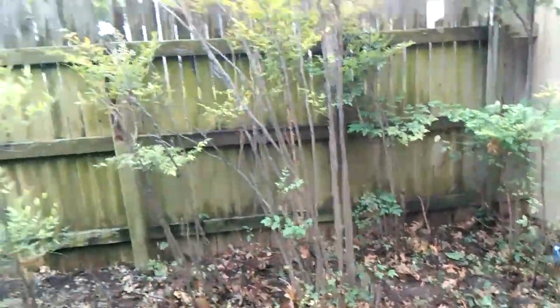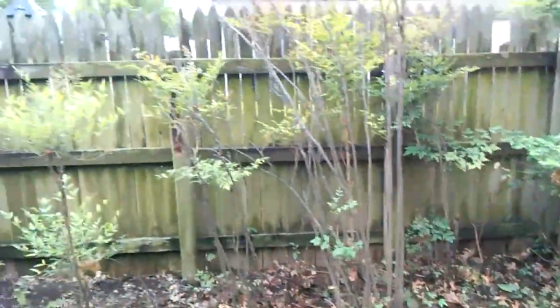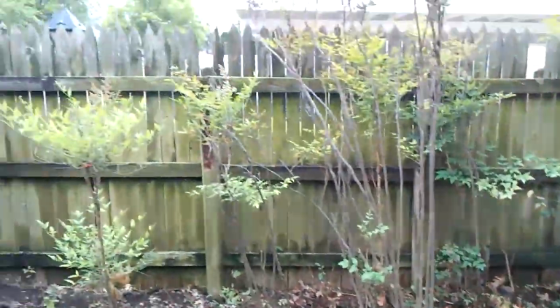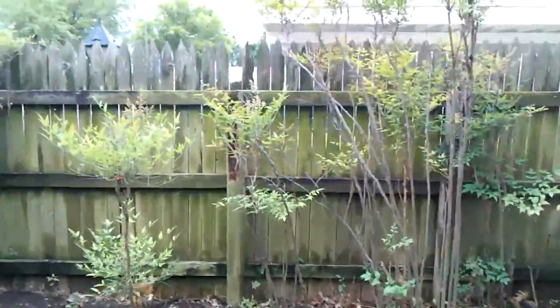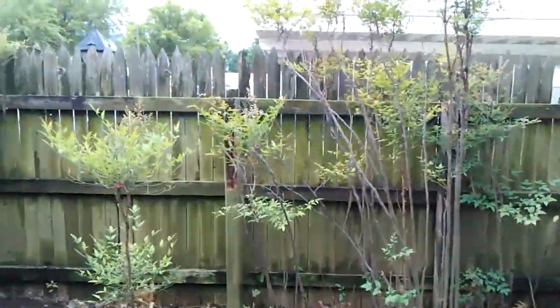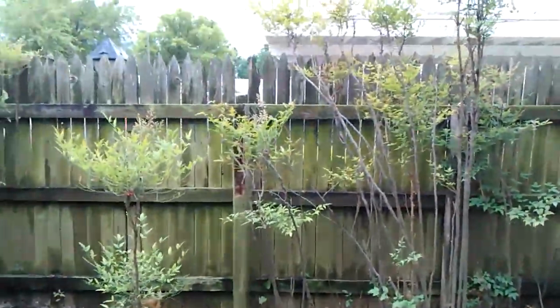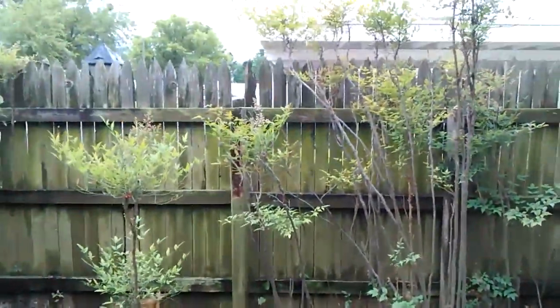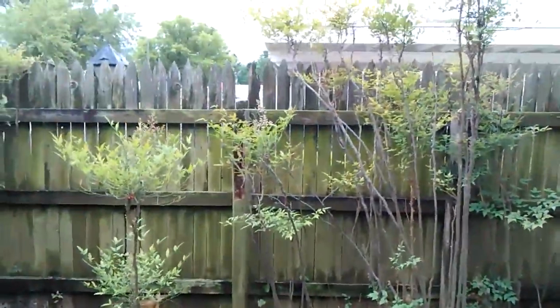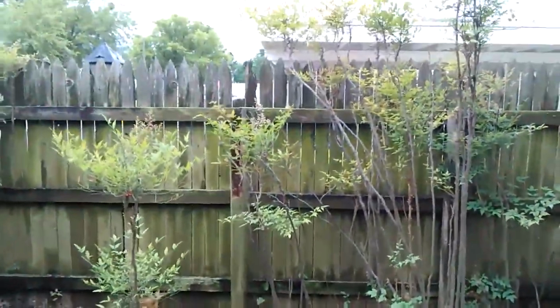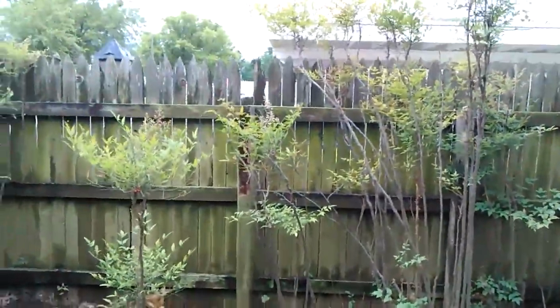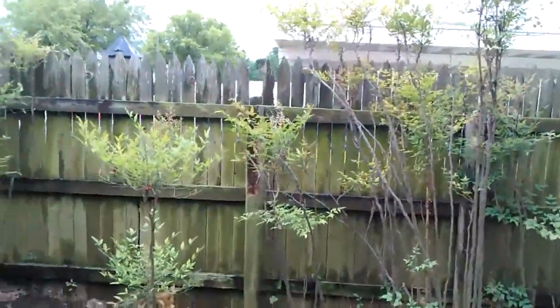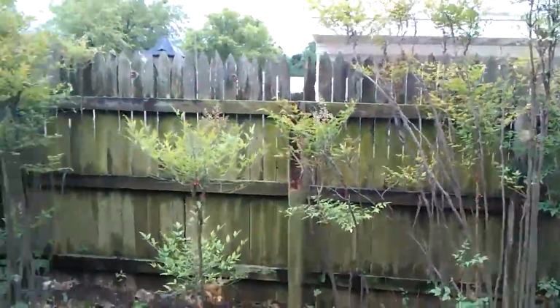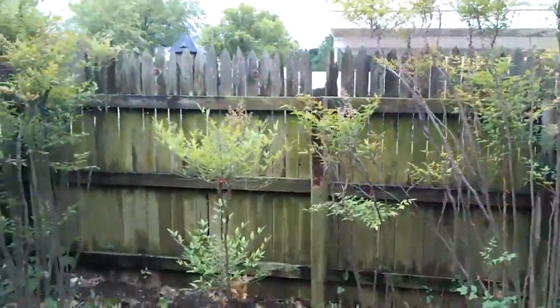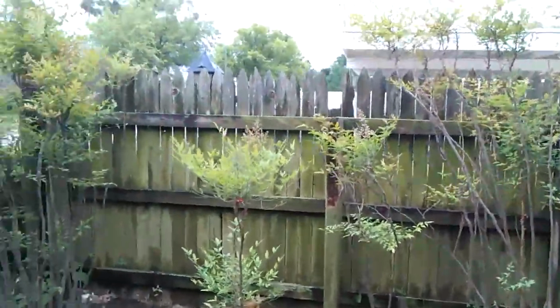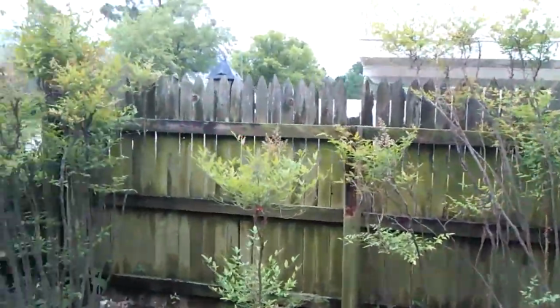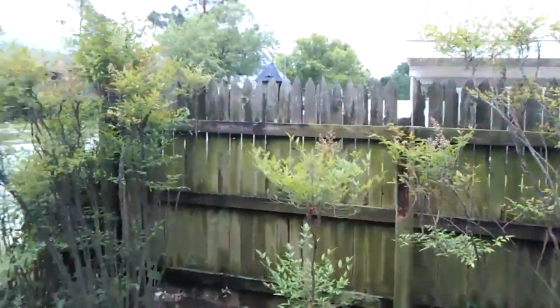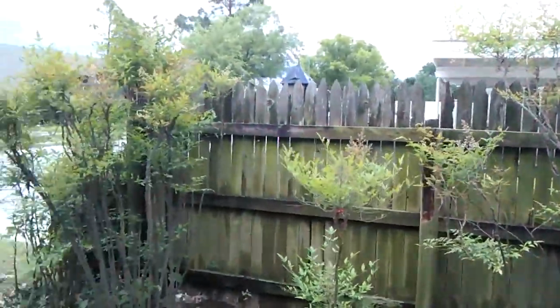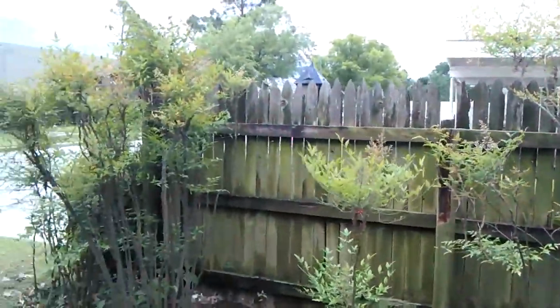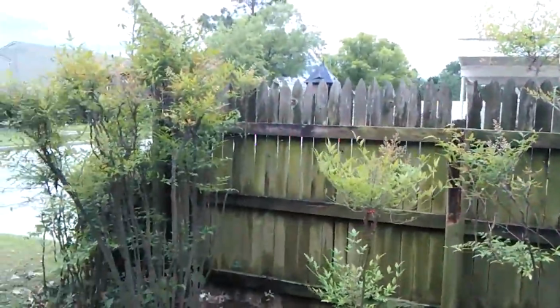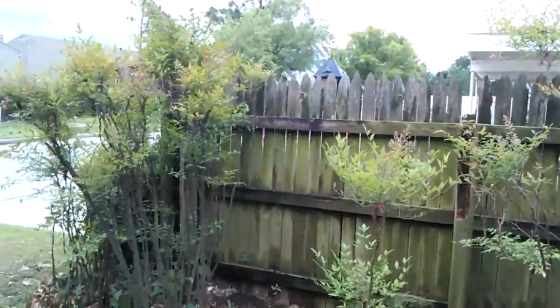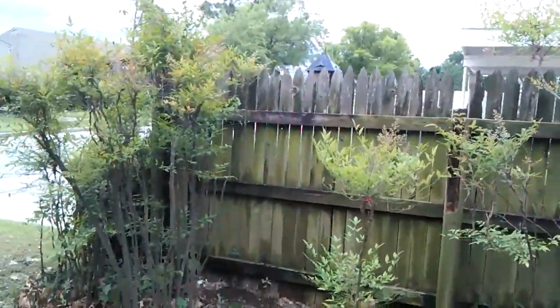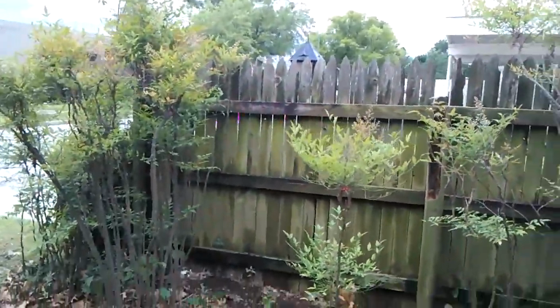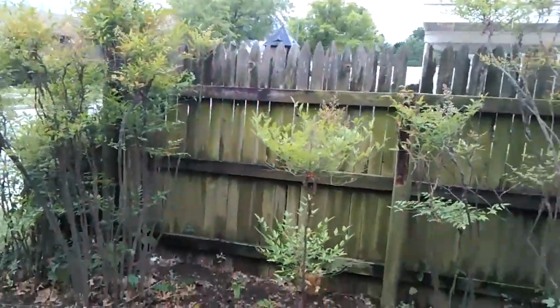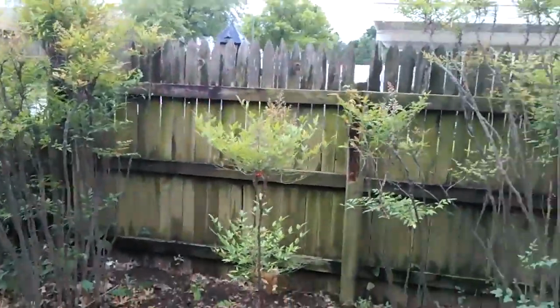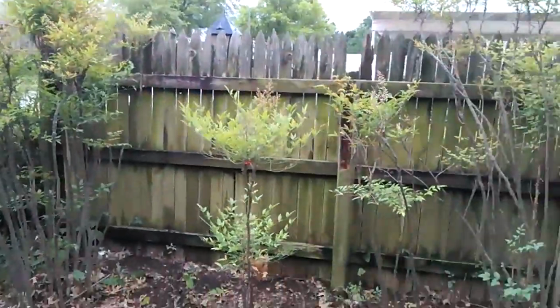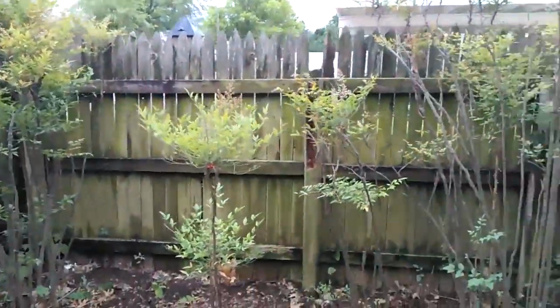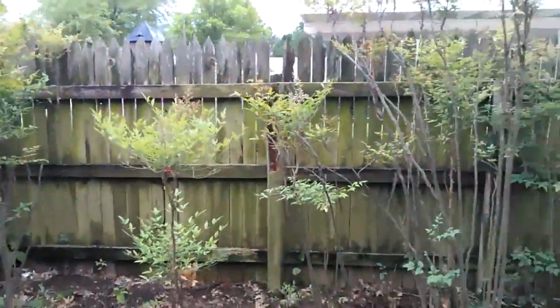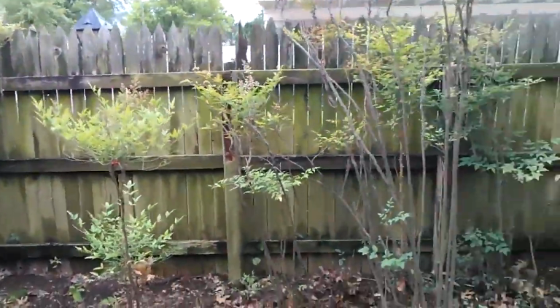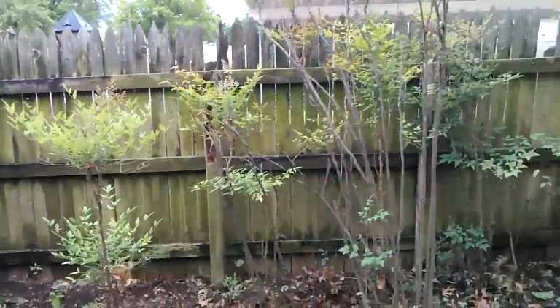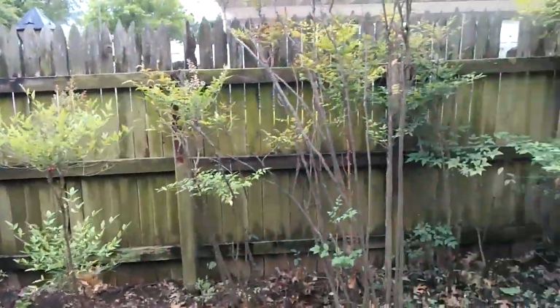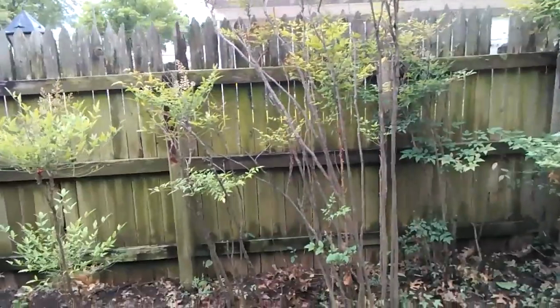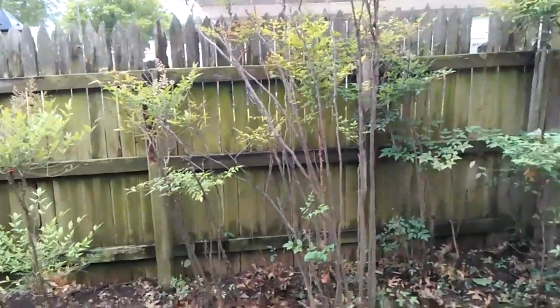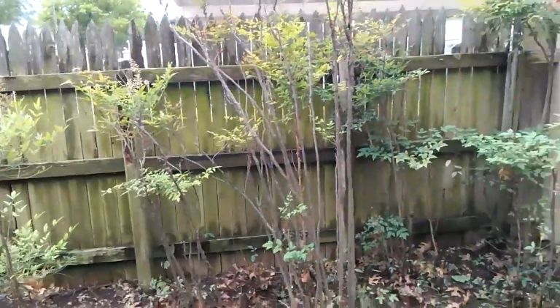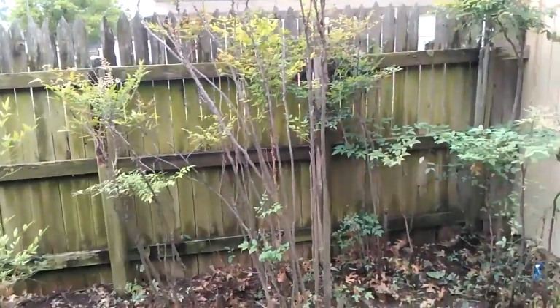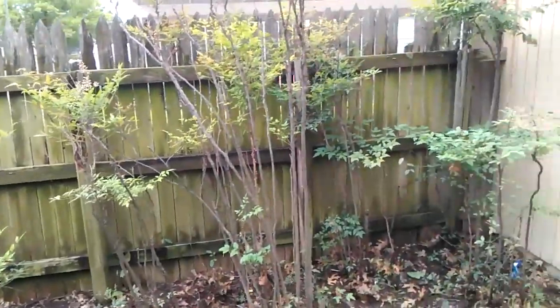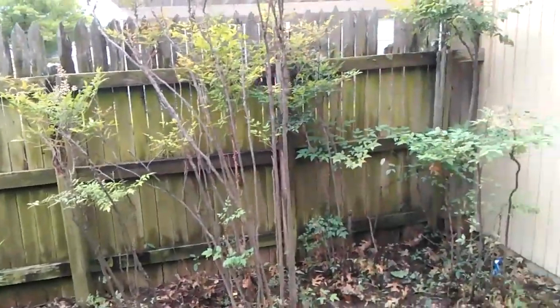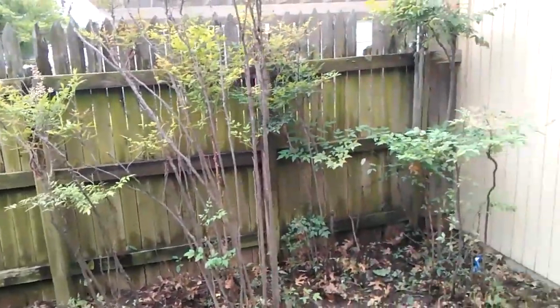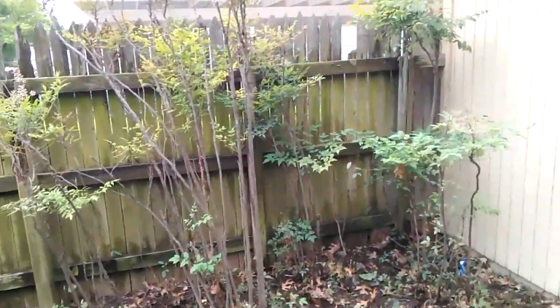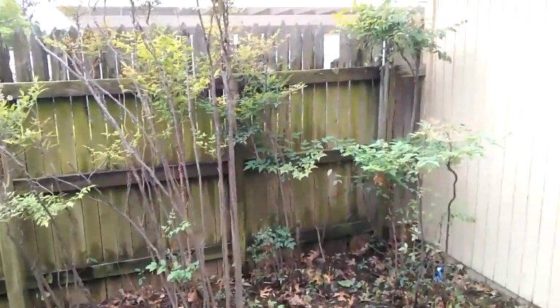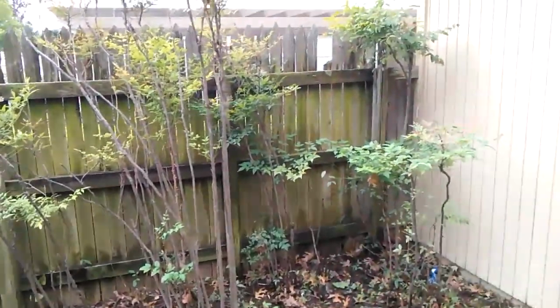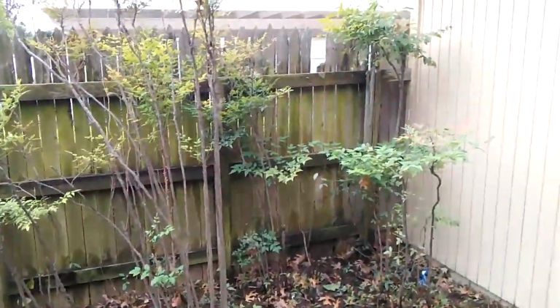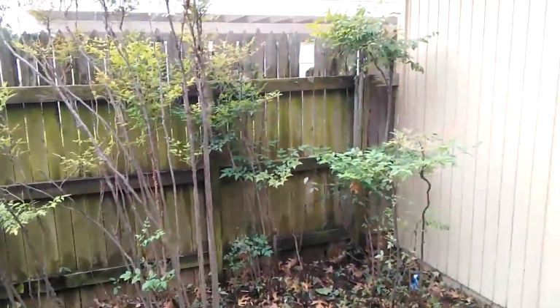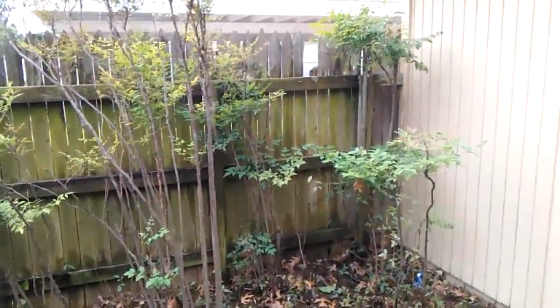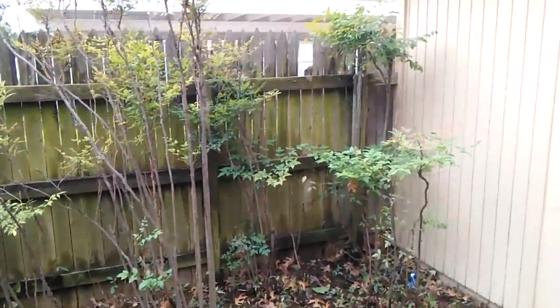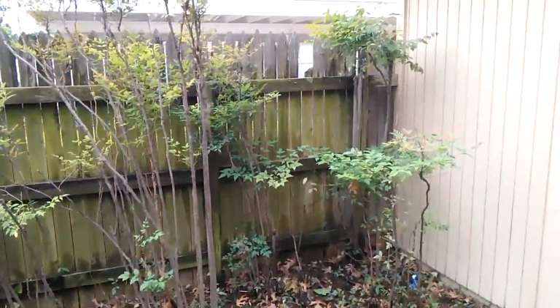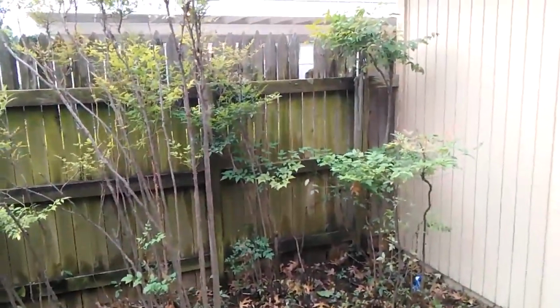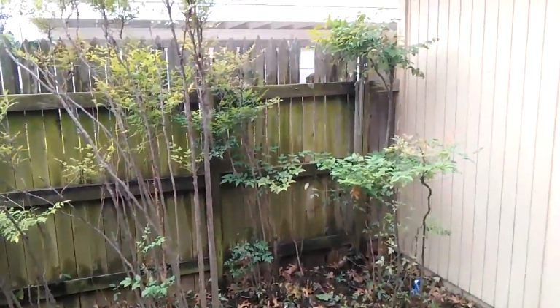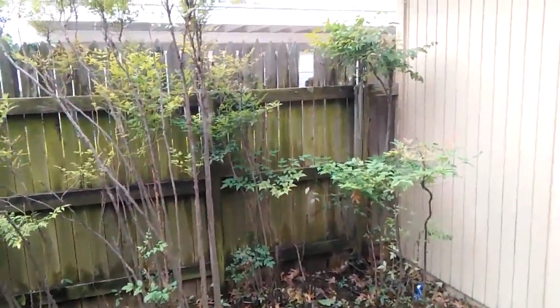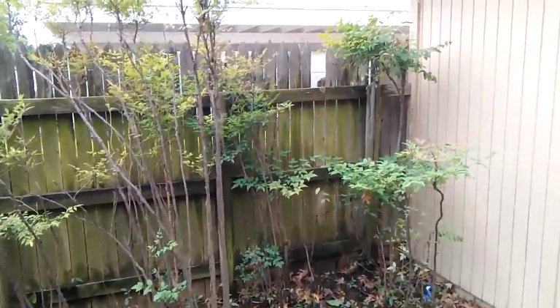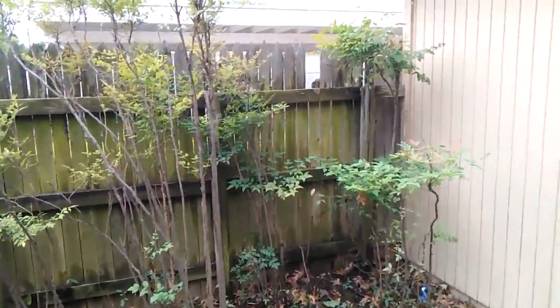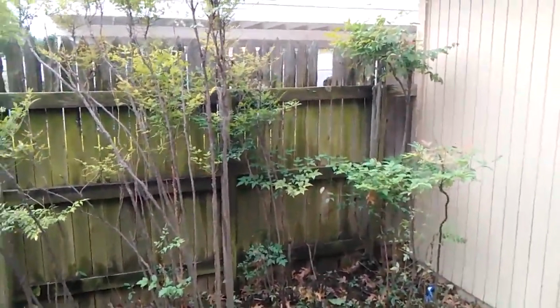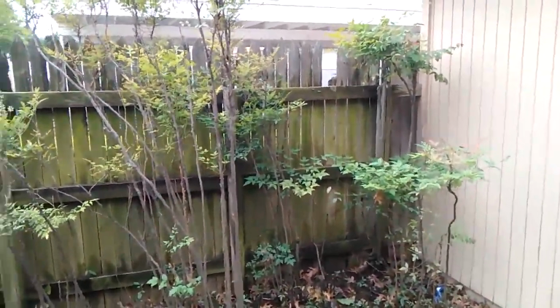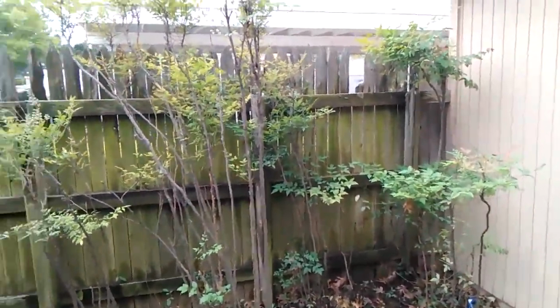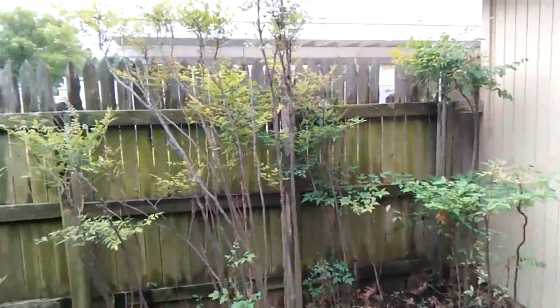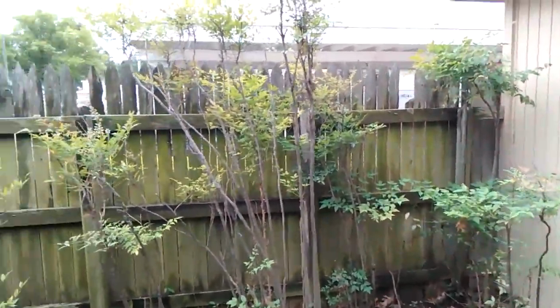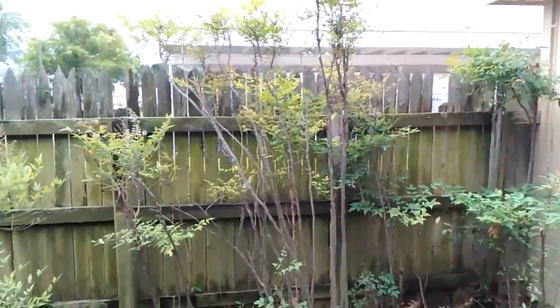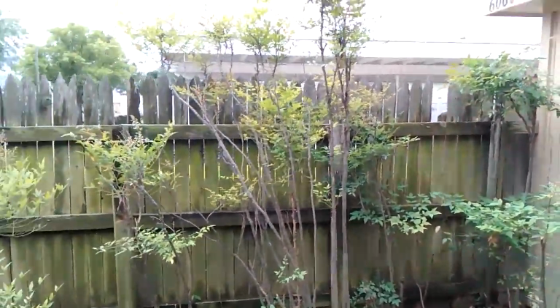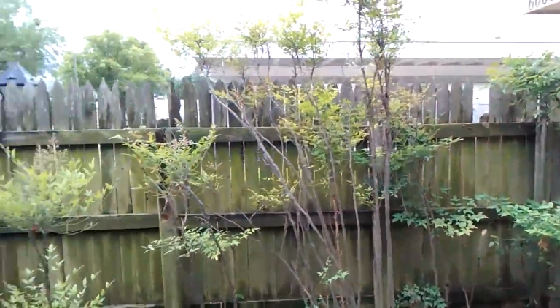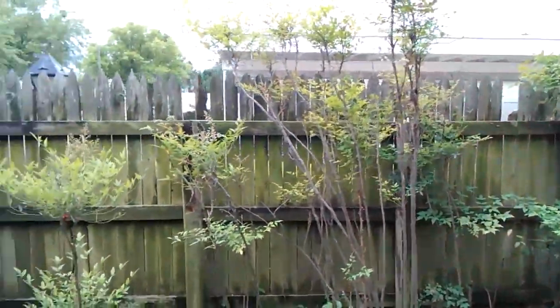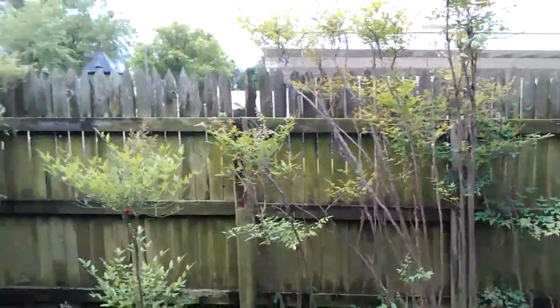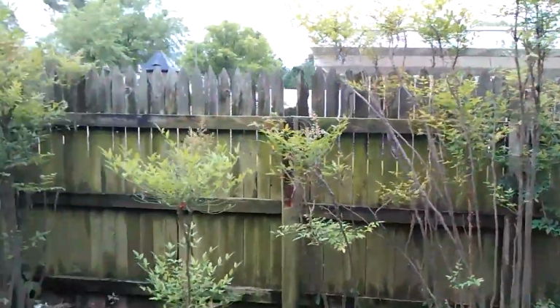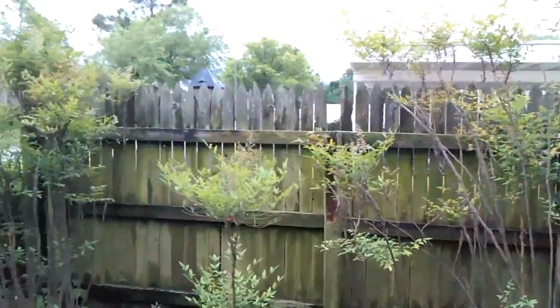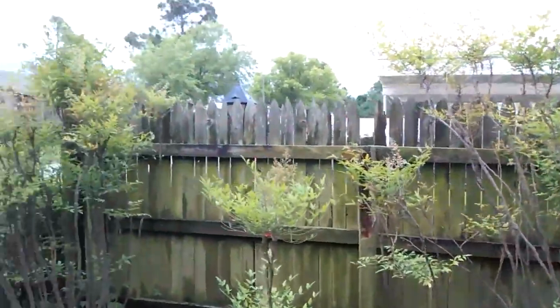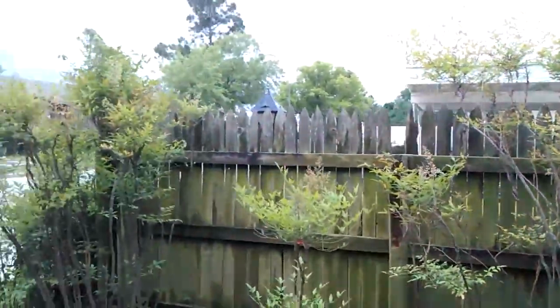Now we've got to fix that fence. I mainly did this so we could redo this fence. So that's the next project.